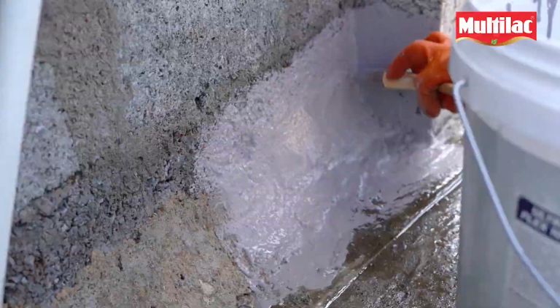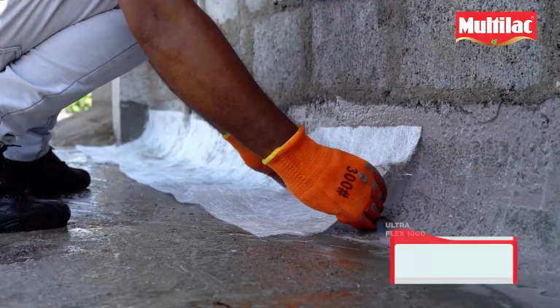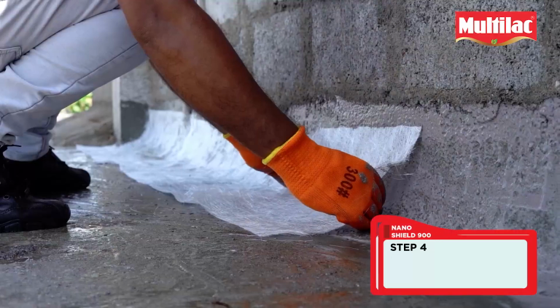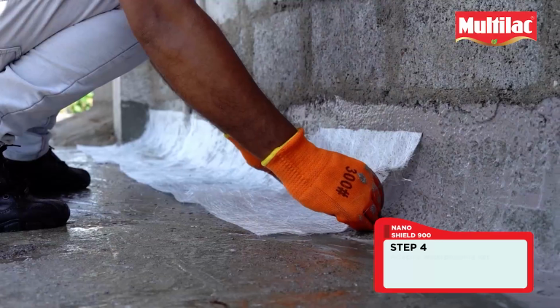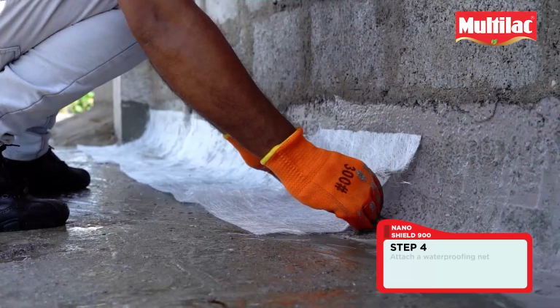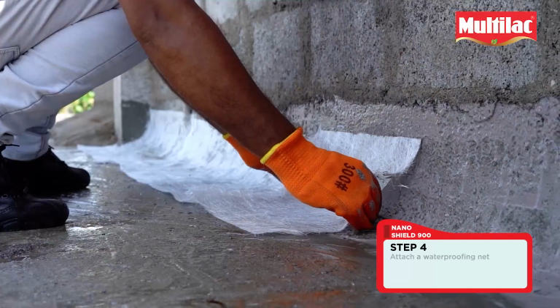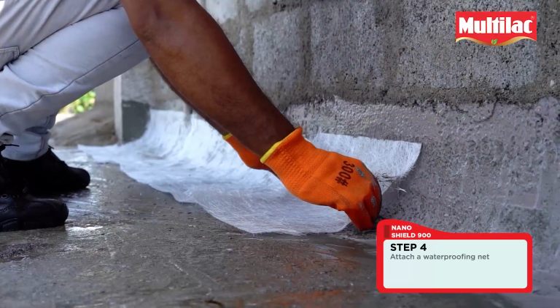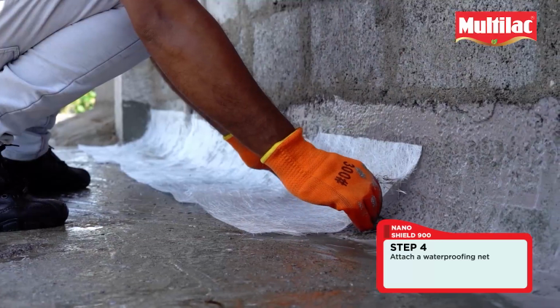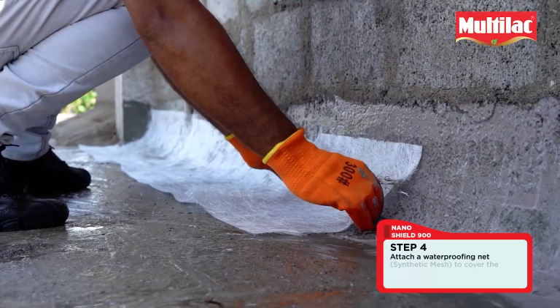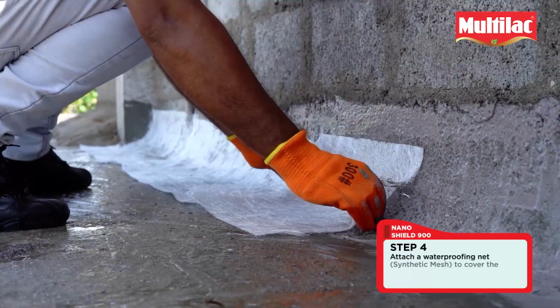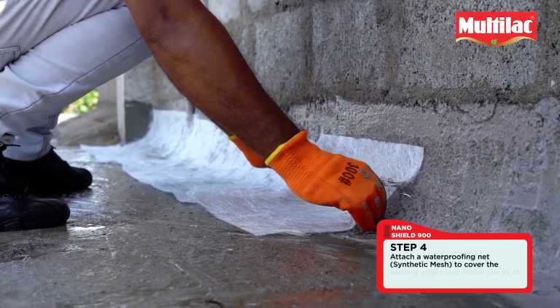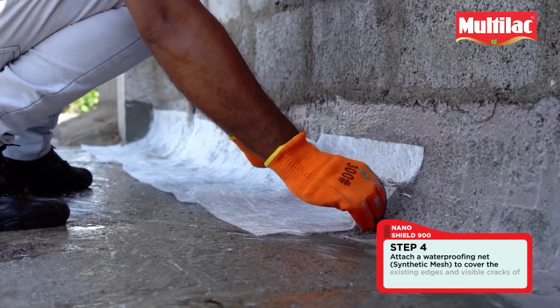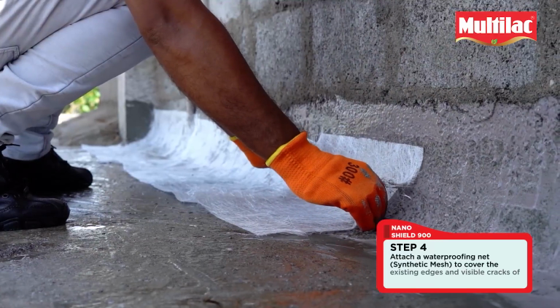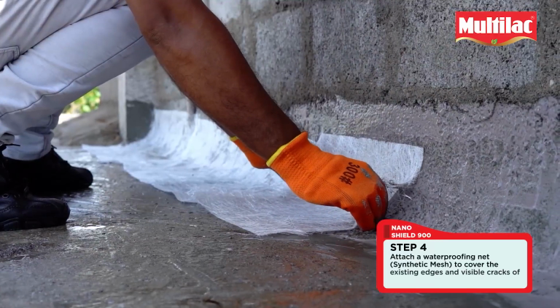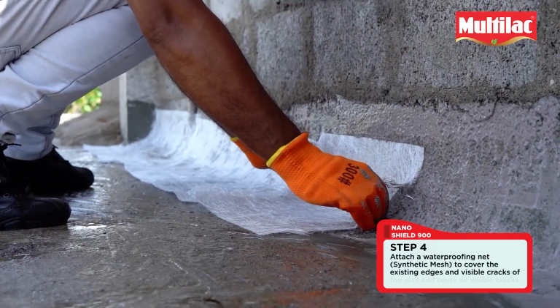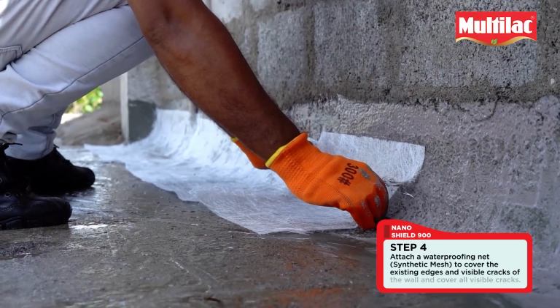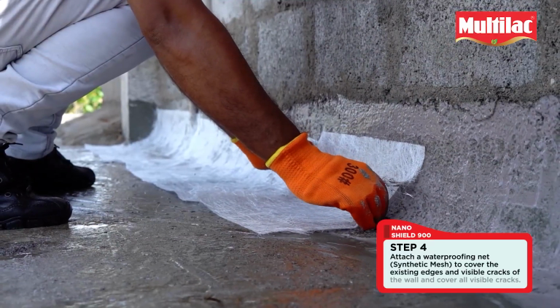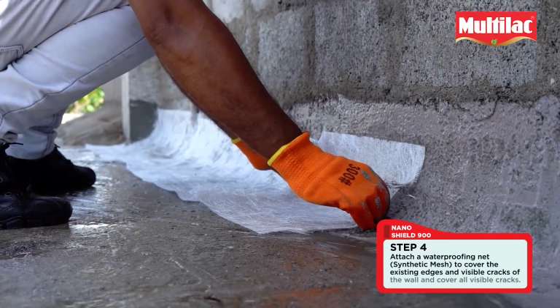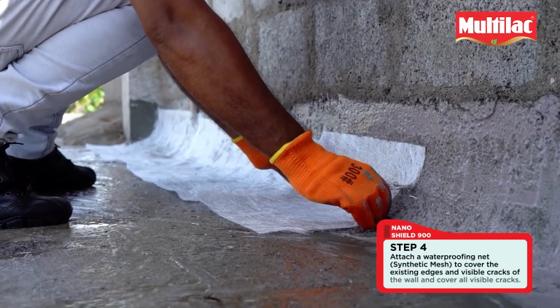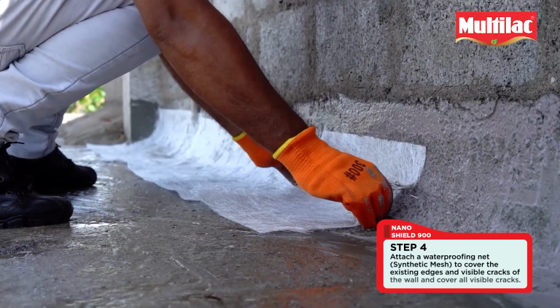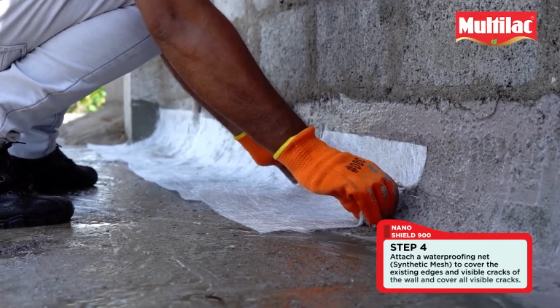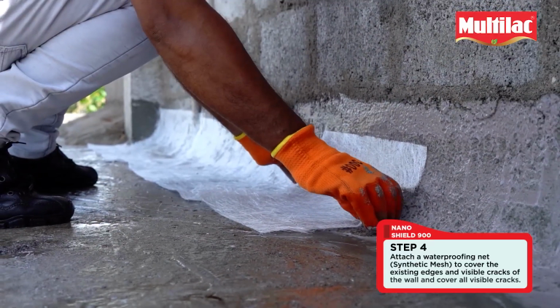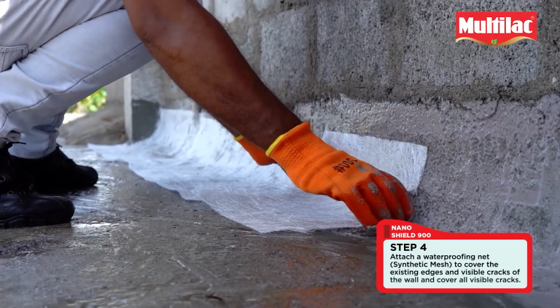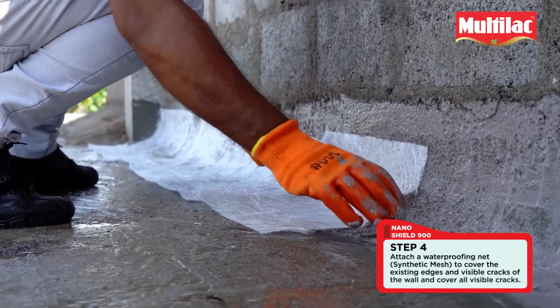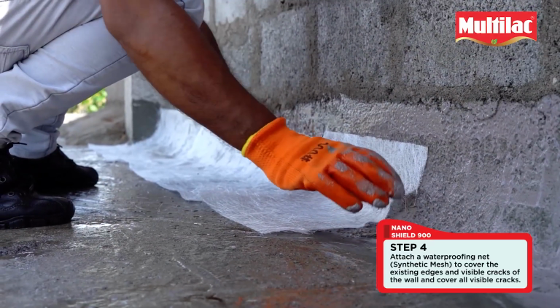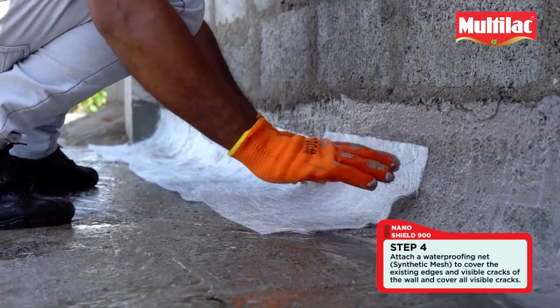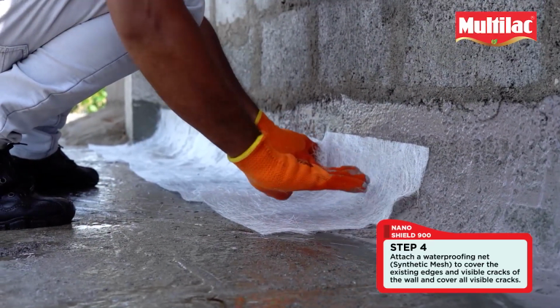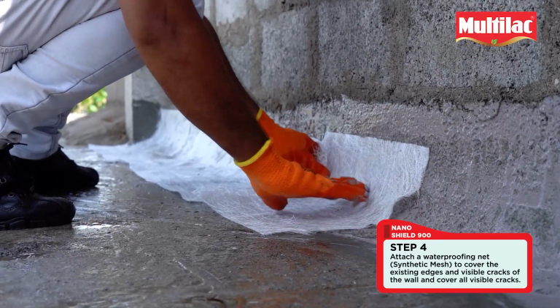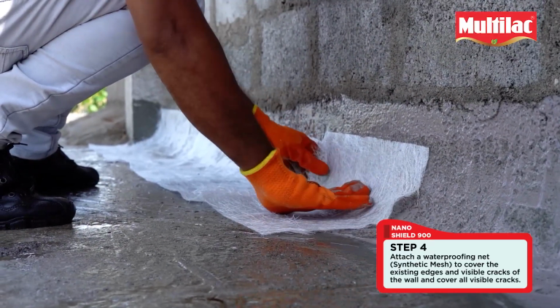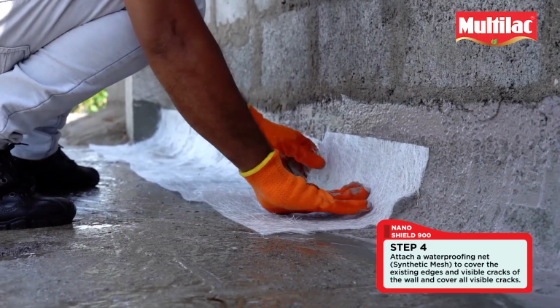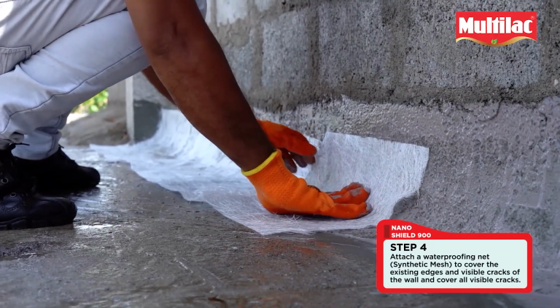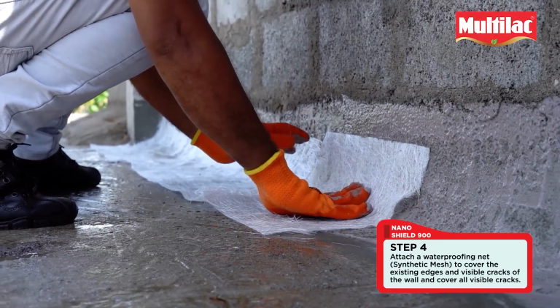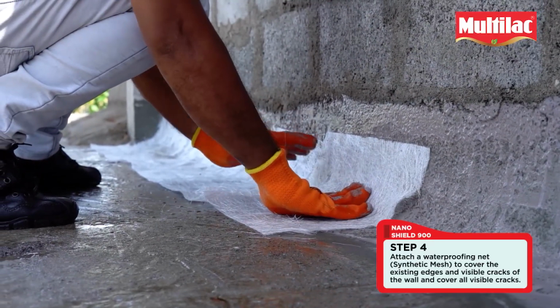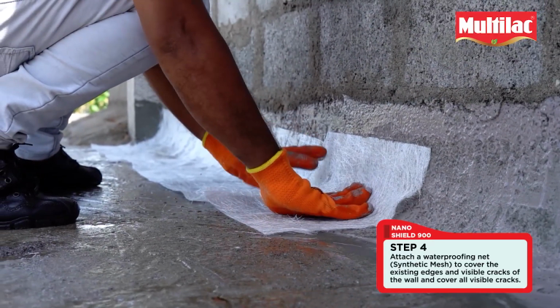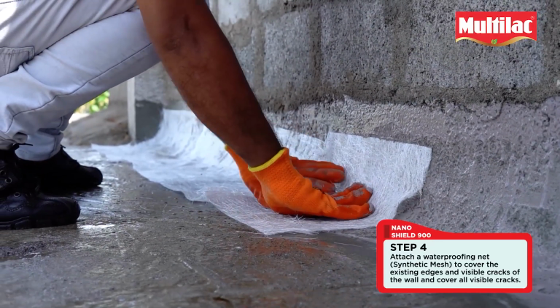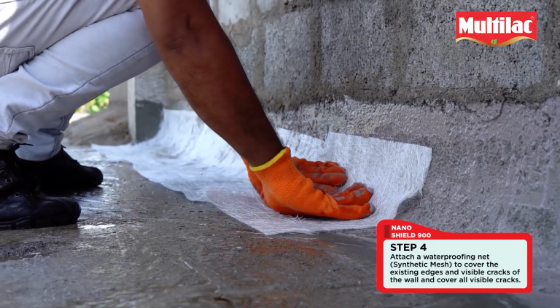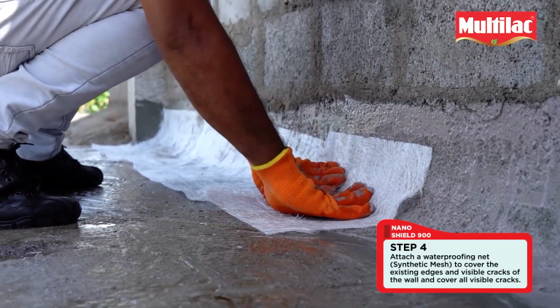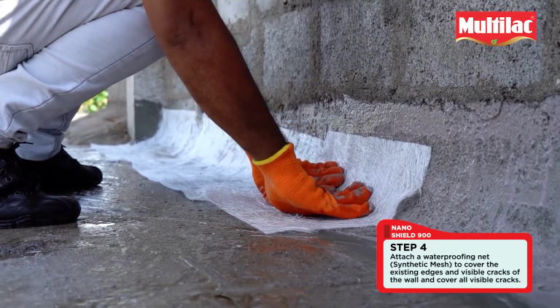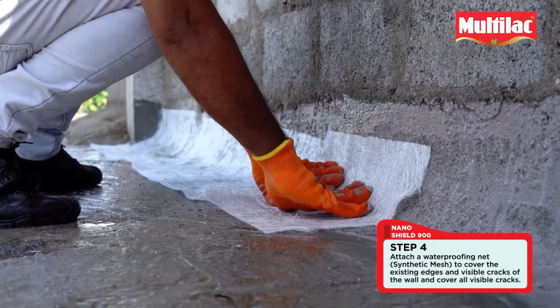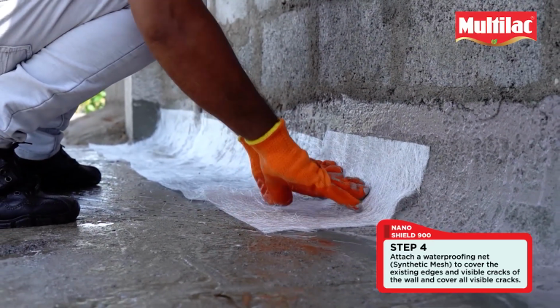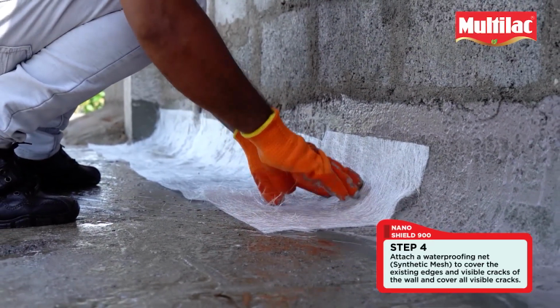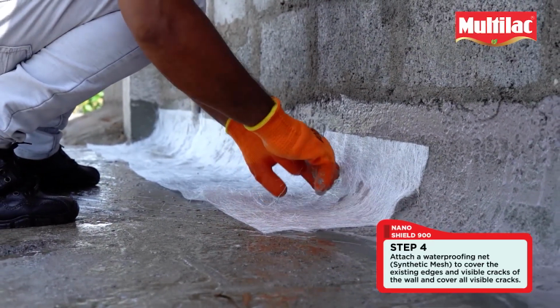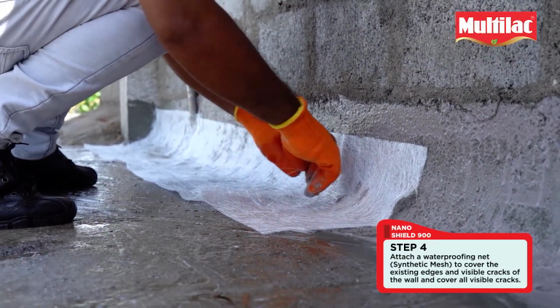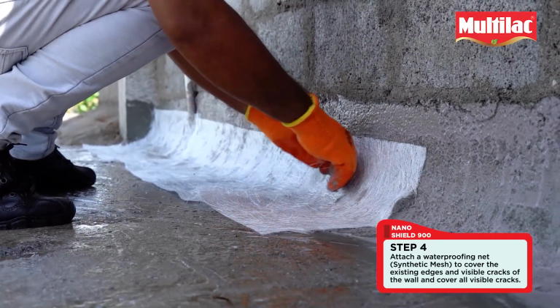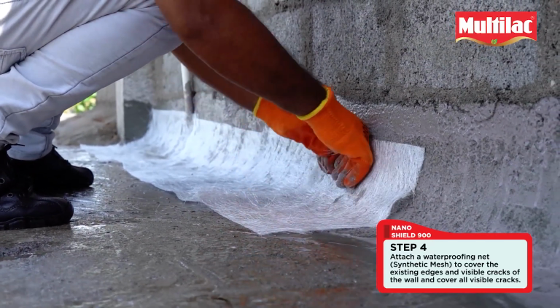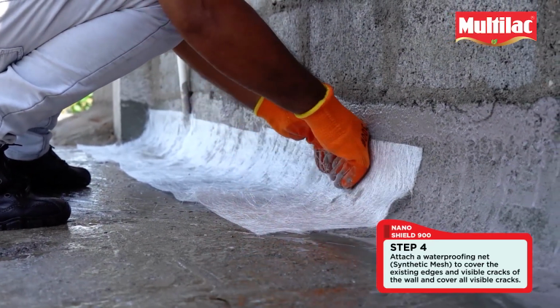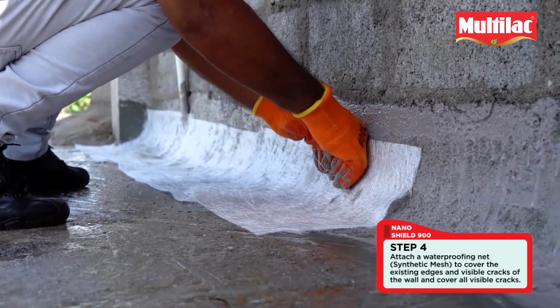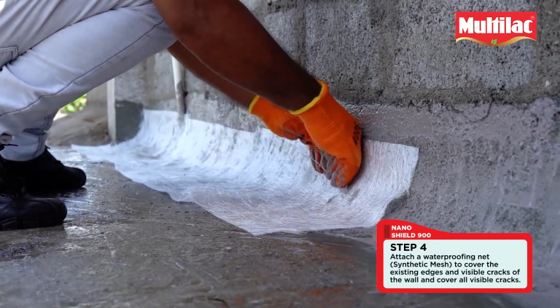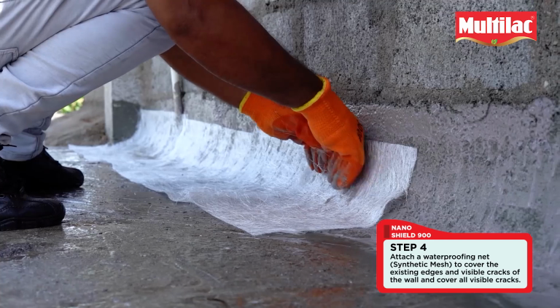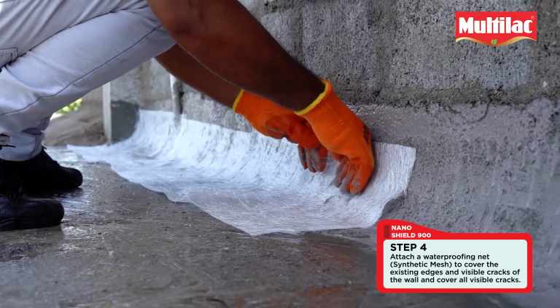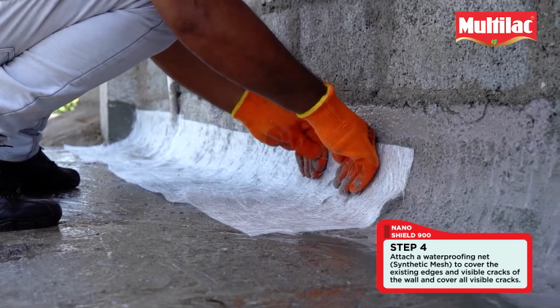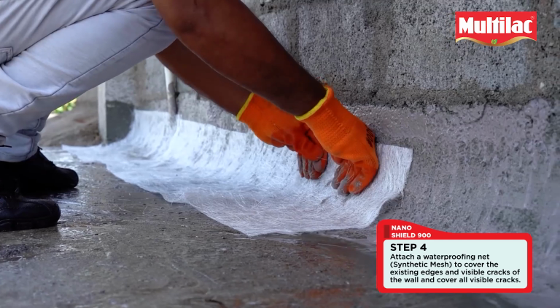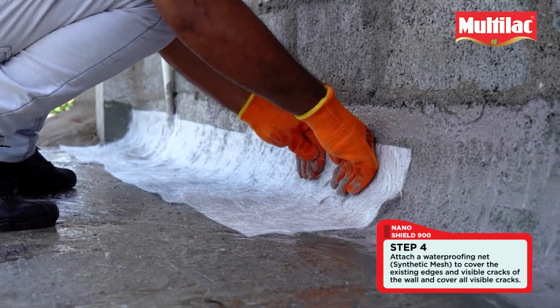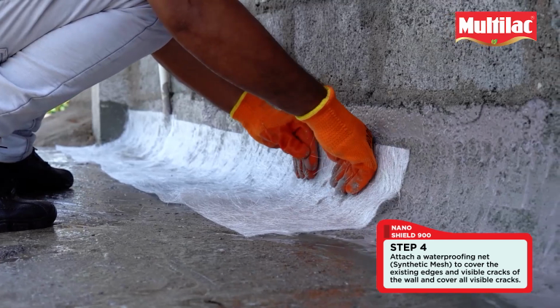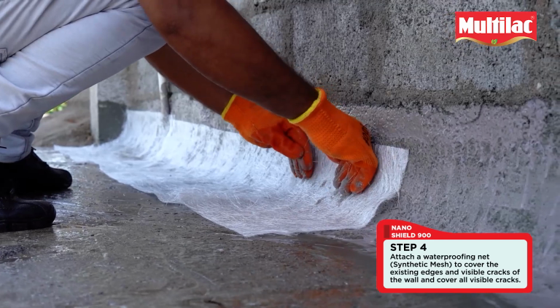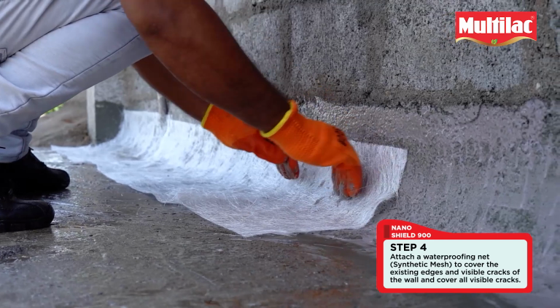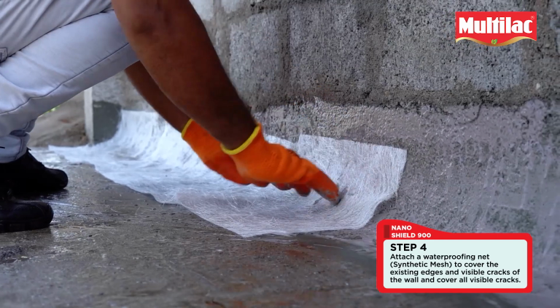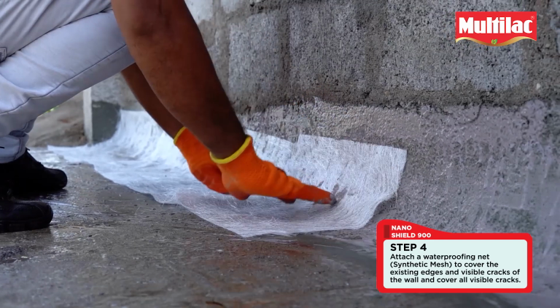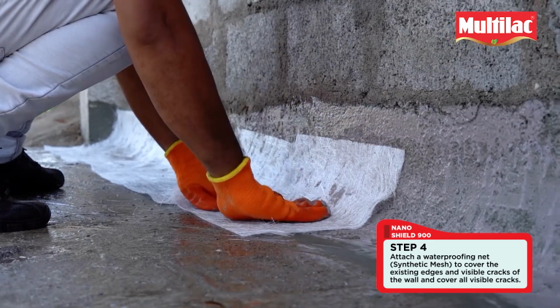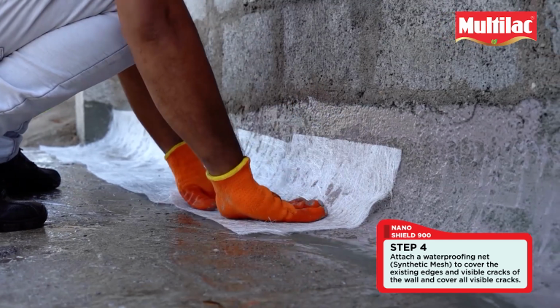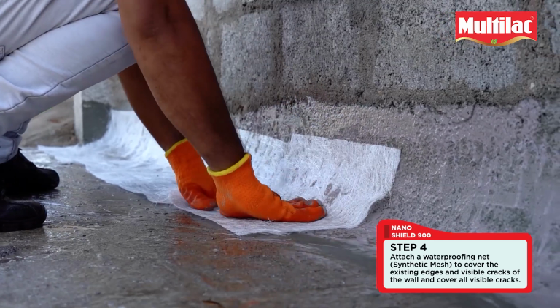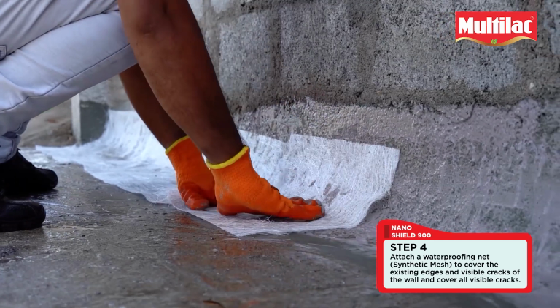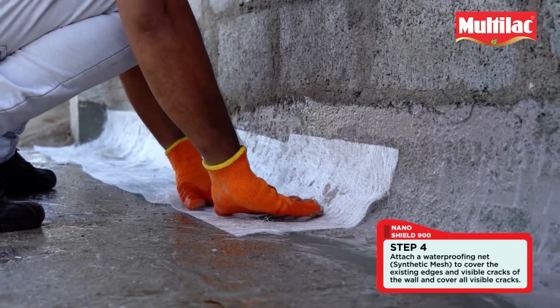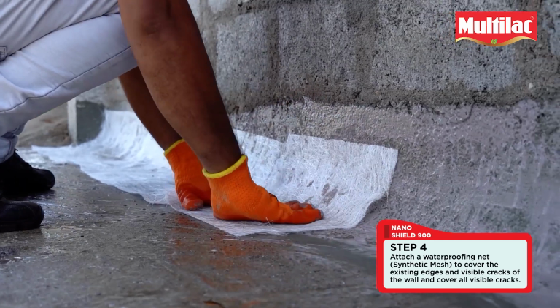Step 4: Attach a waterproofing net to cover the existing edges and visible cracks on the wall.